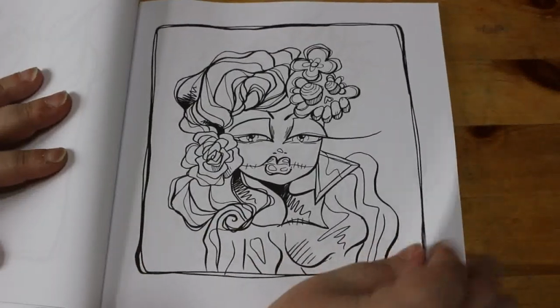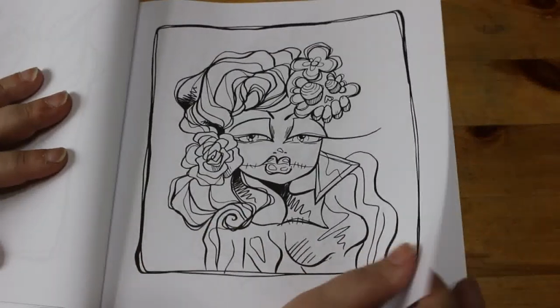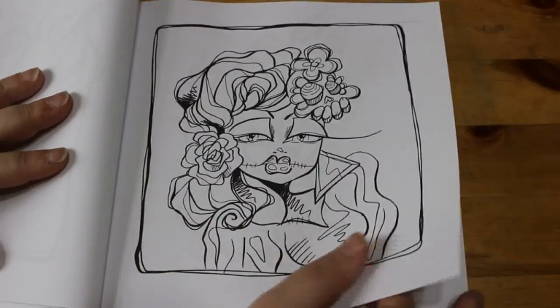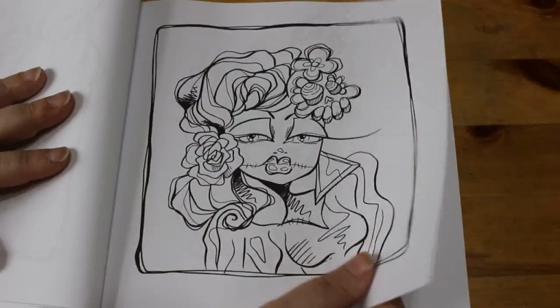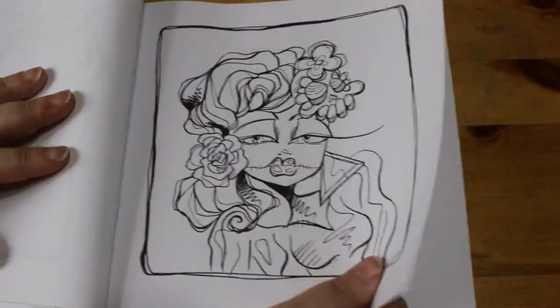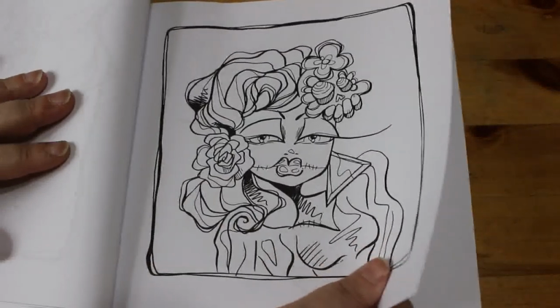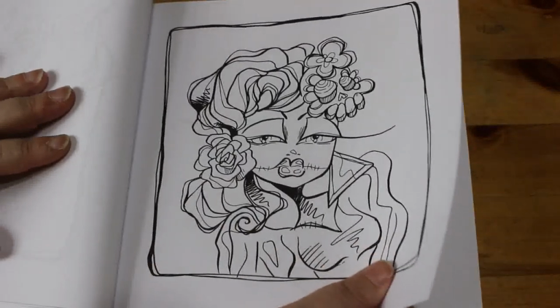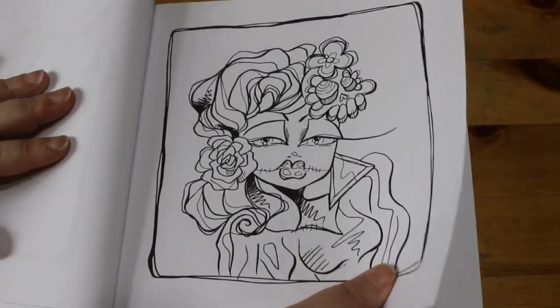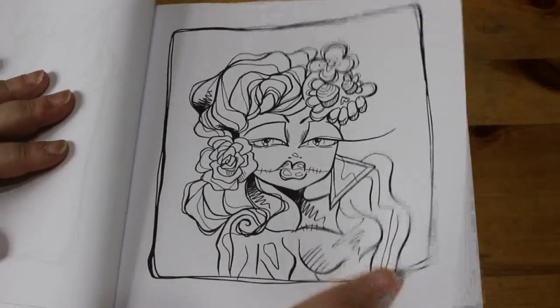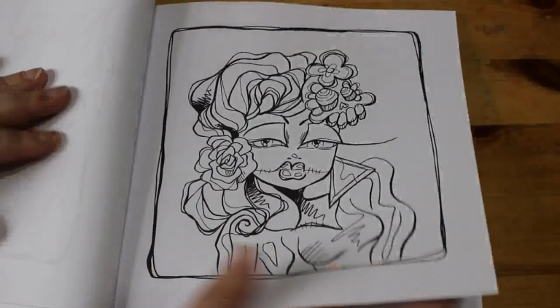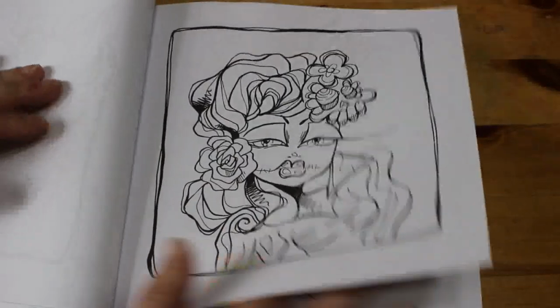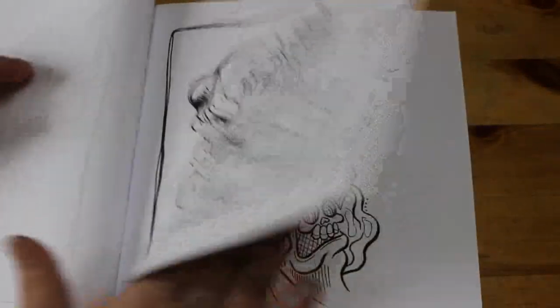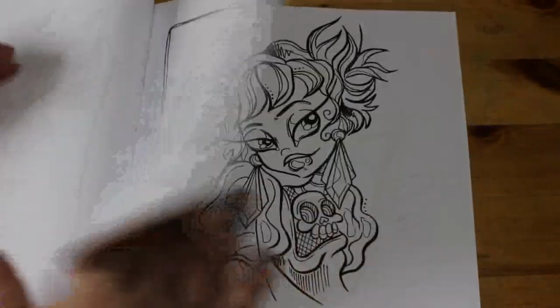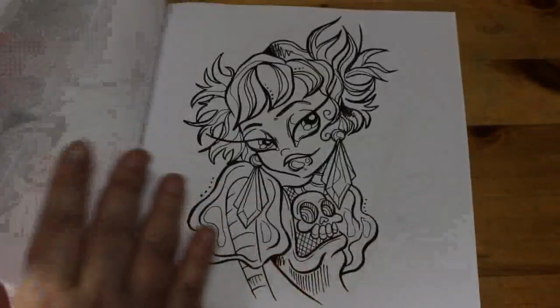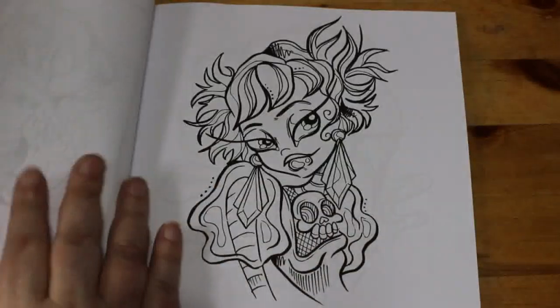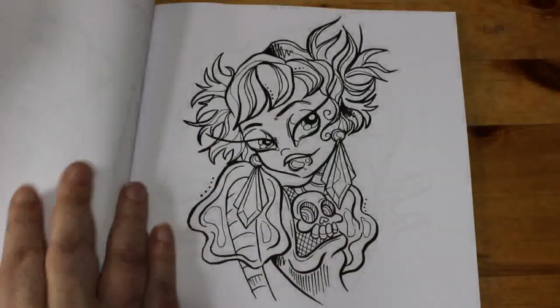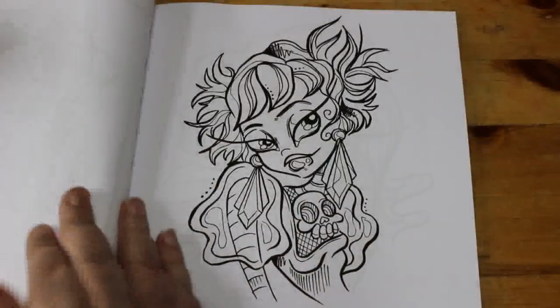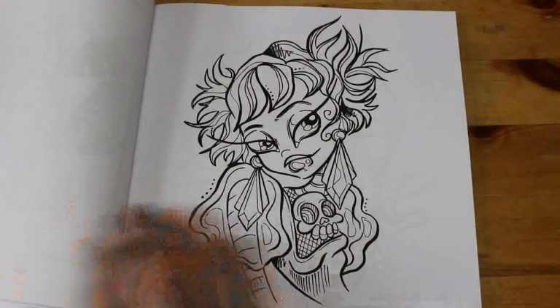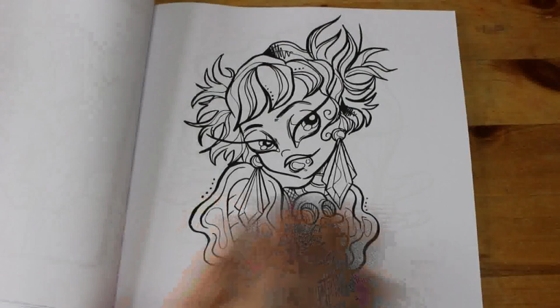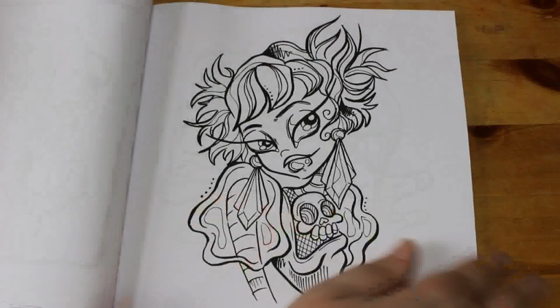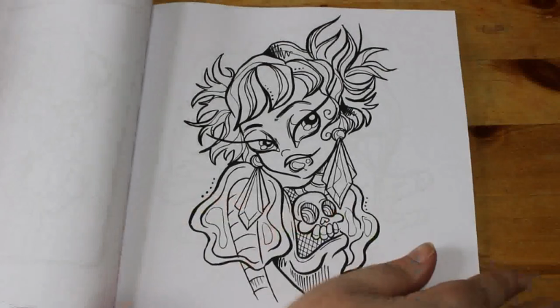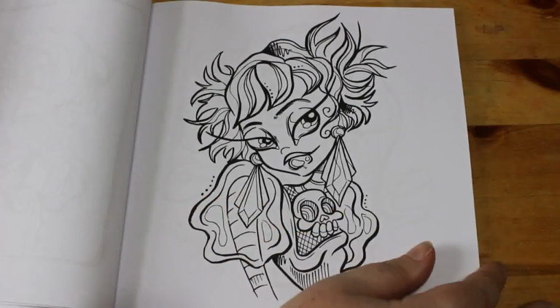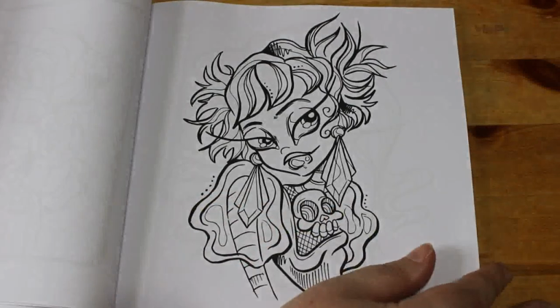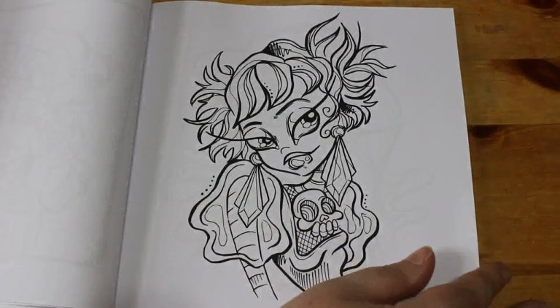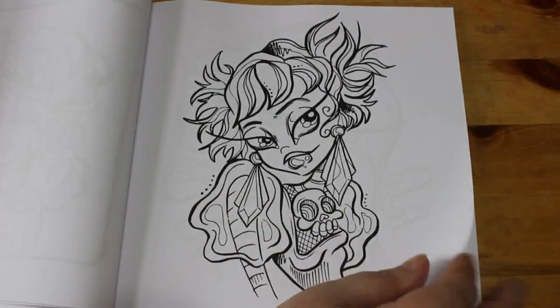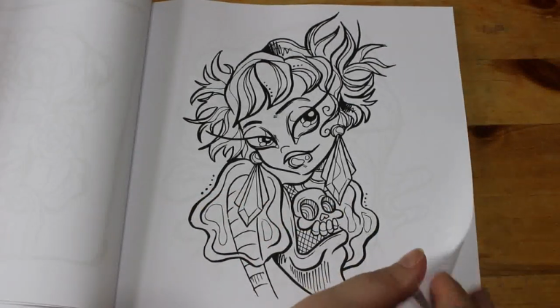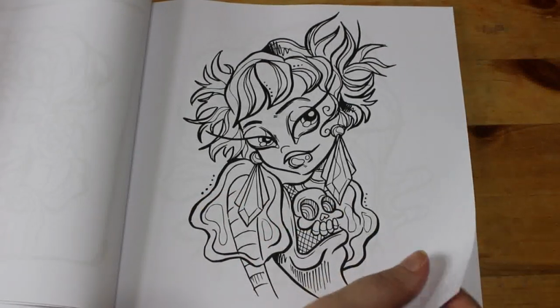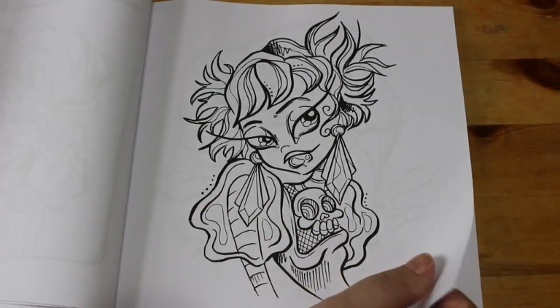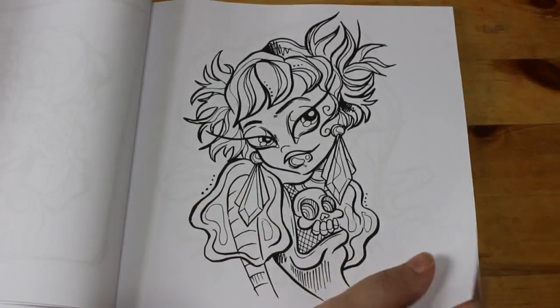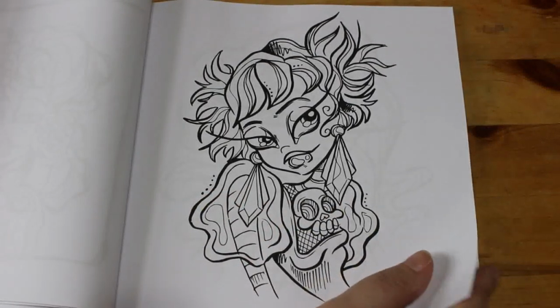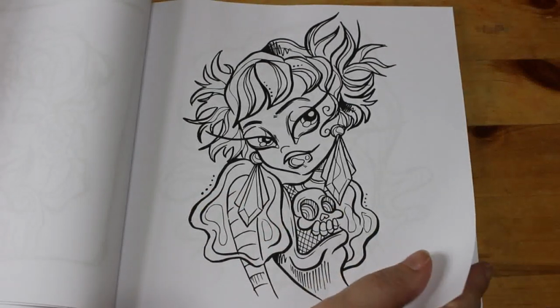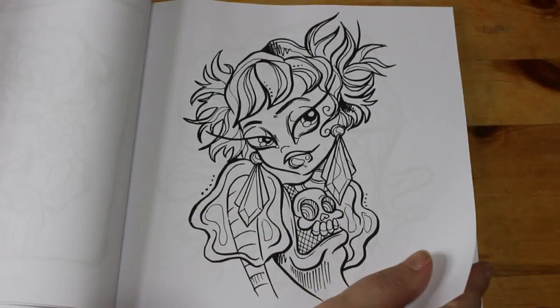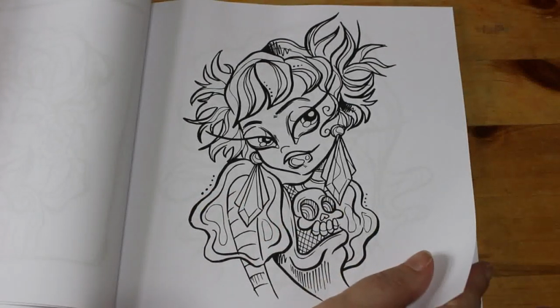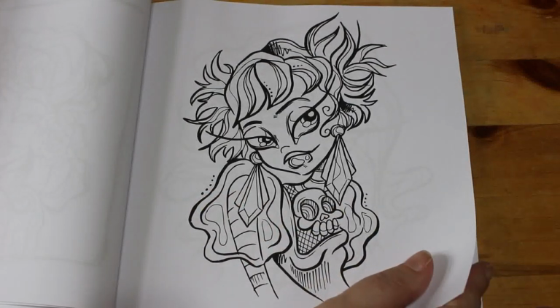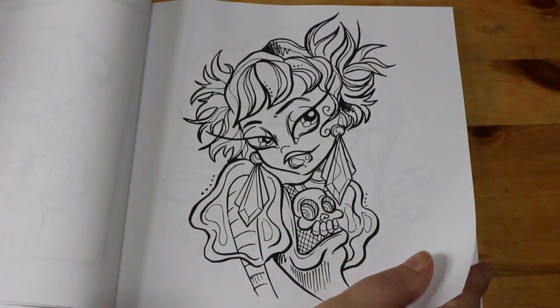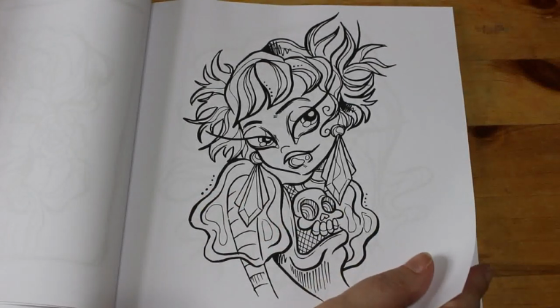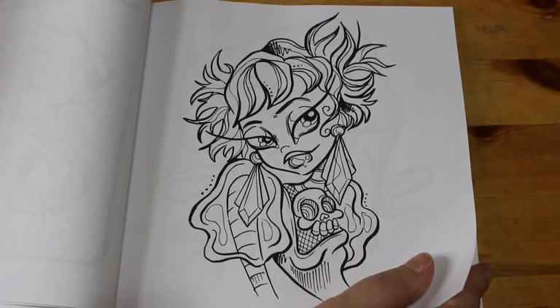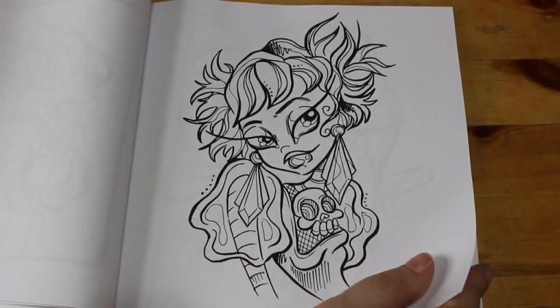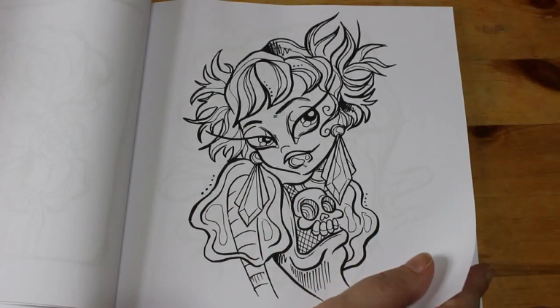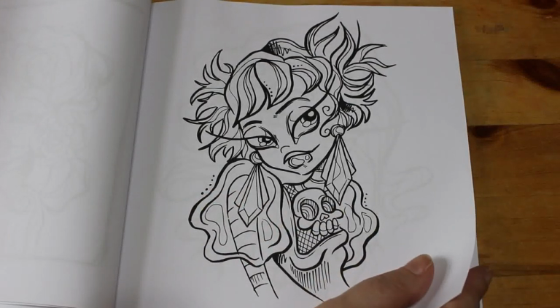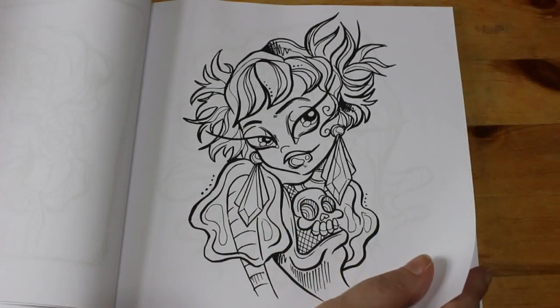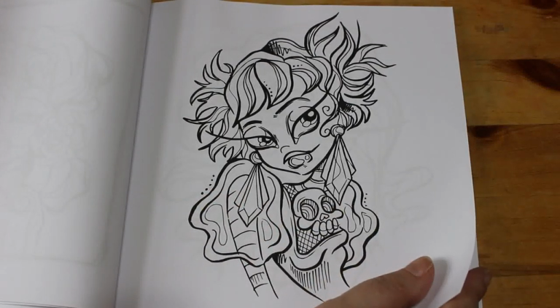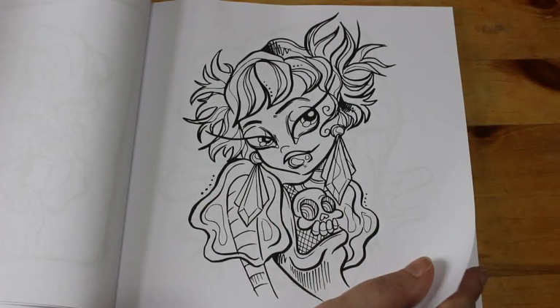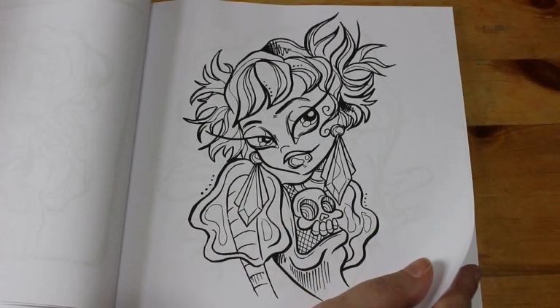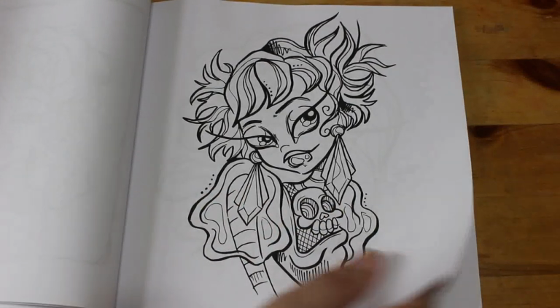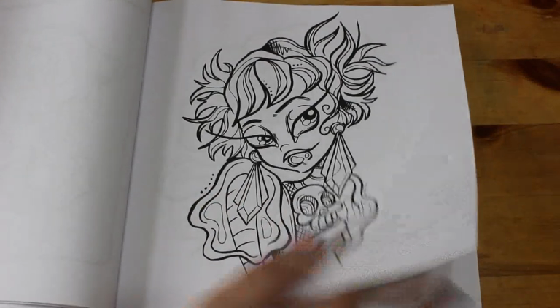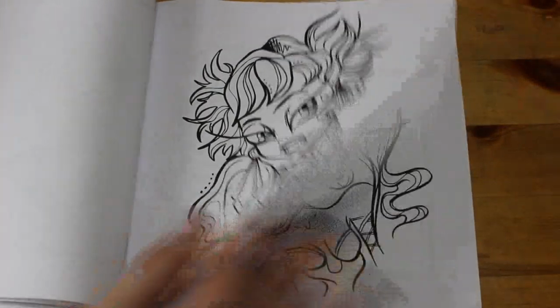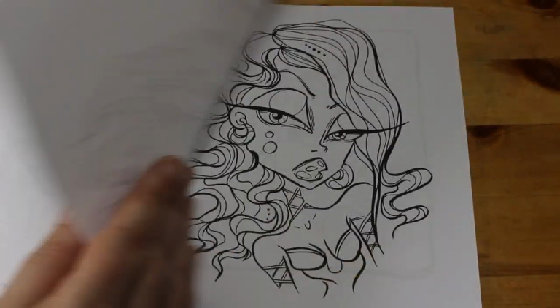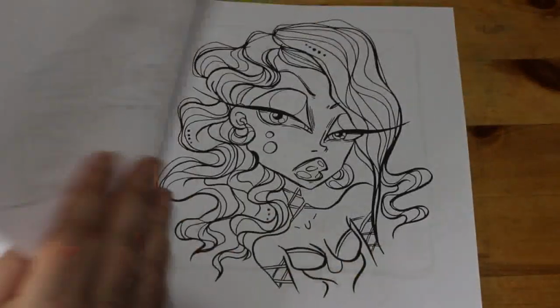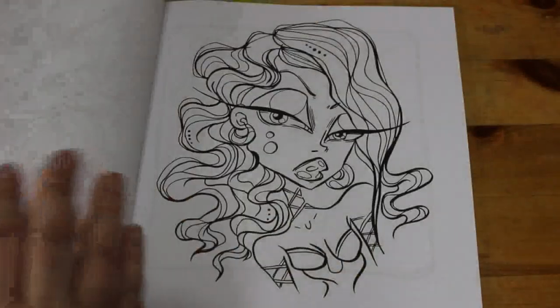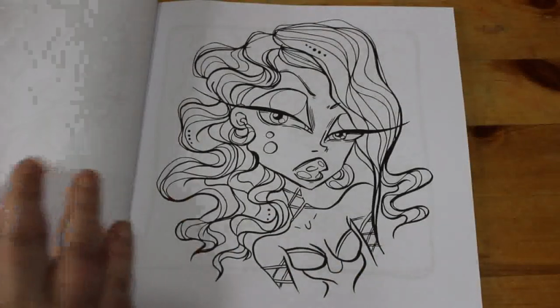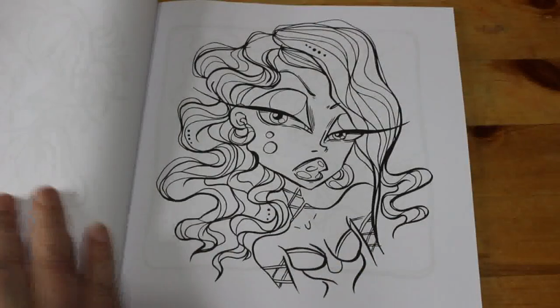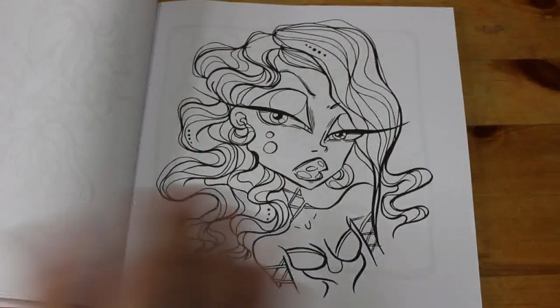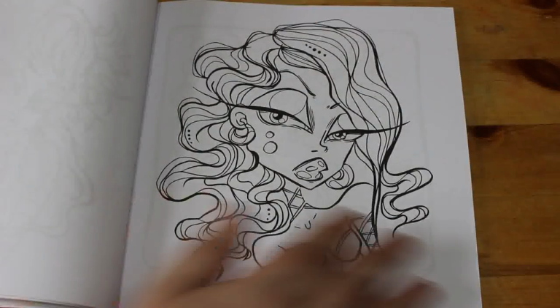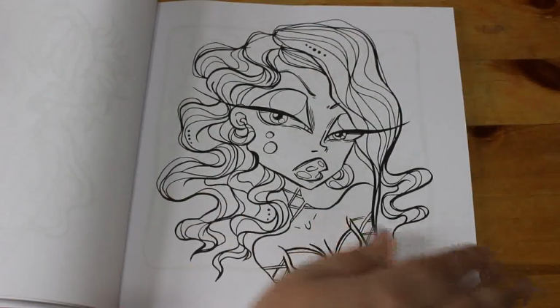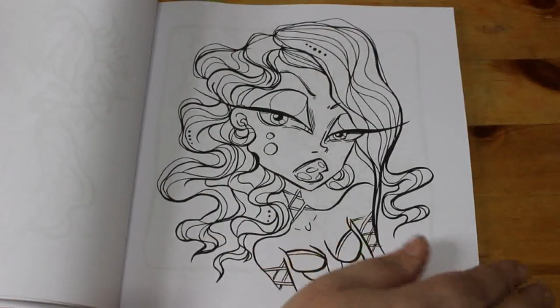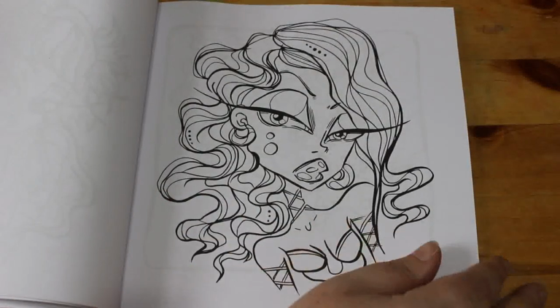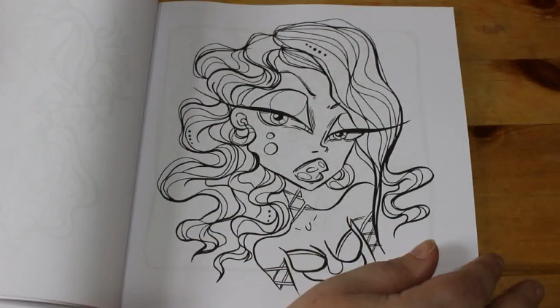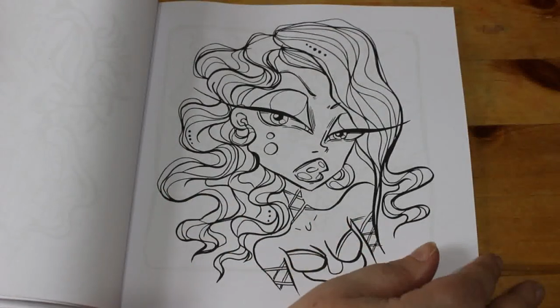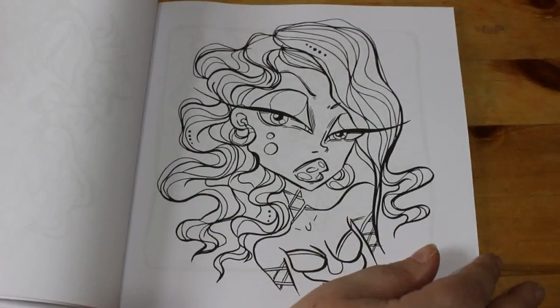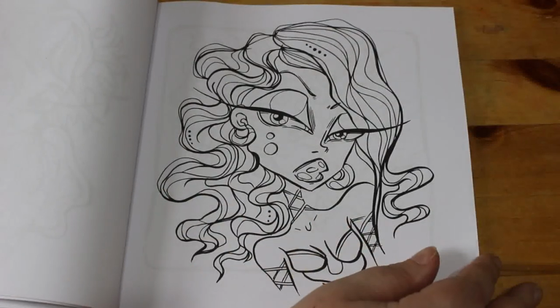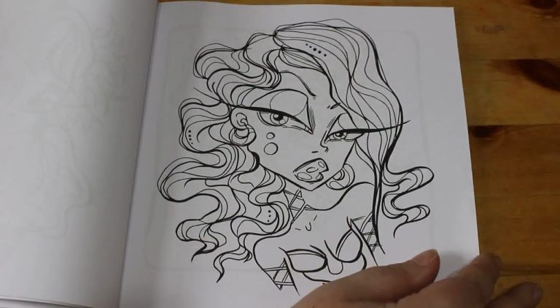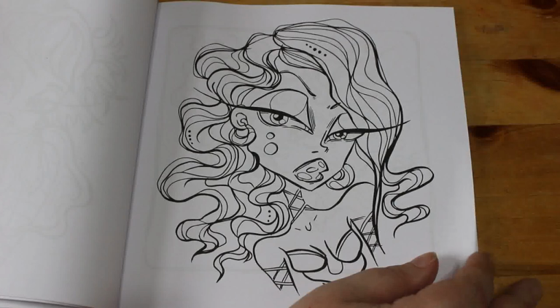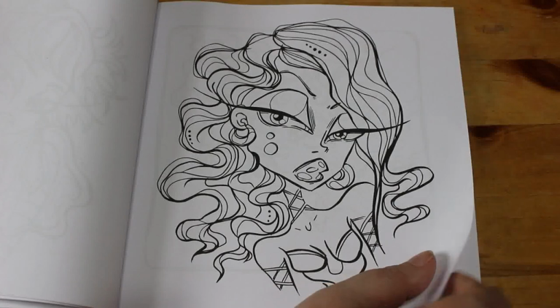Take about half an hour and you're done, or you can spend a bit longer and put a lot of detail into it — a lot of sparkle, do the background.